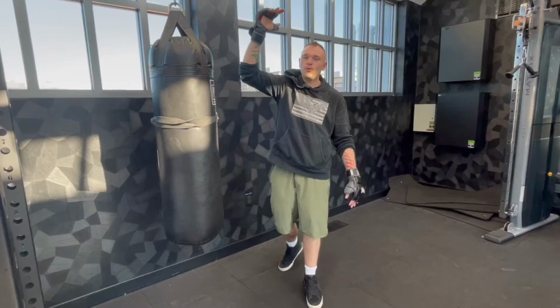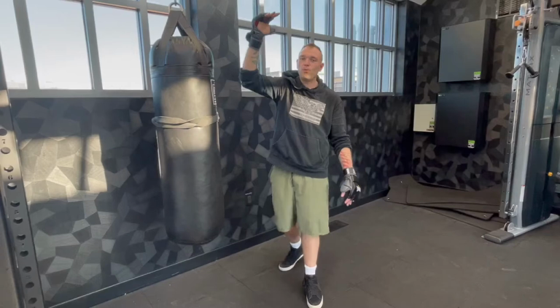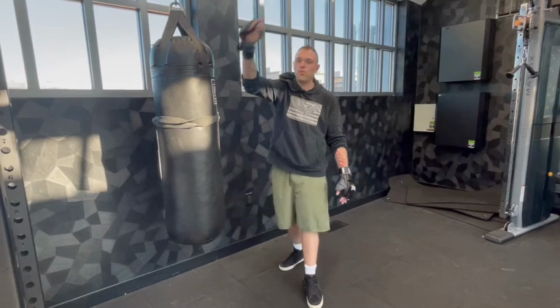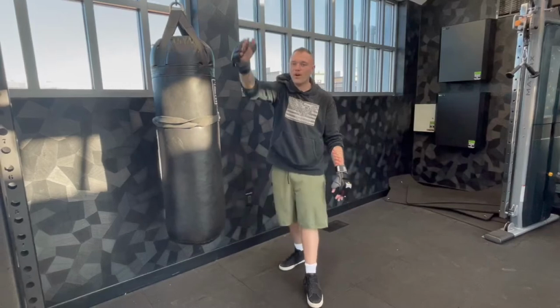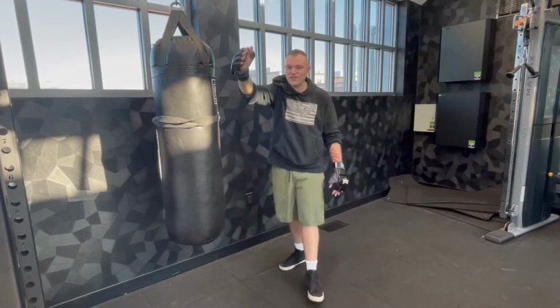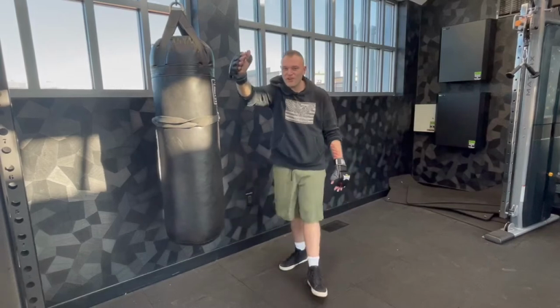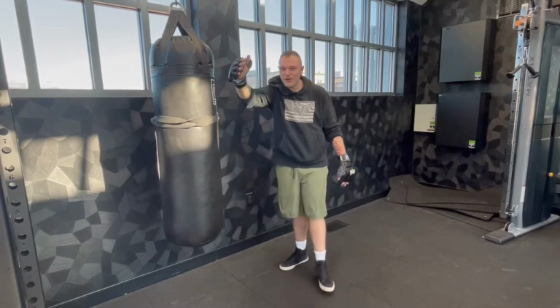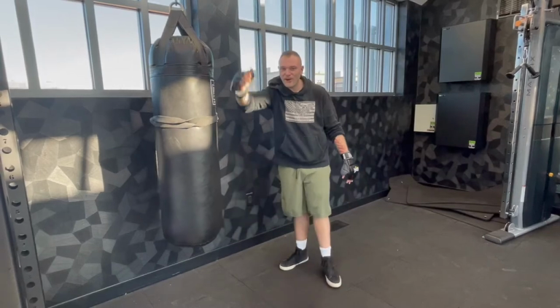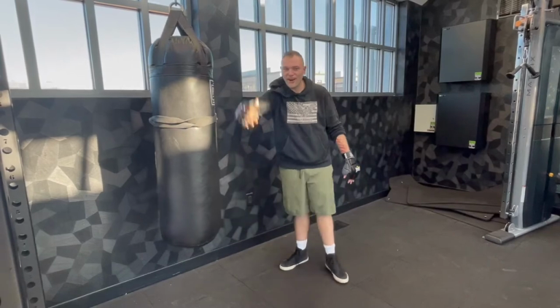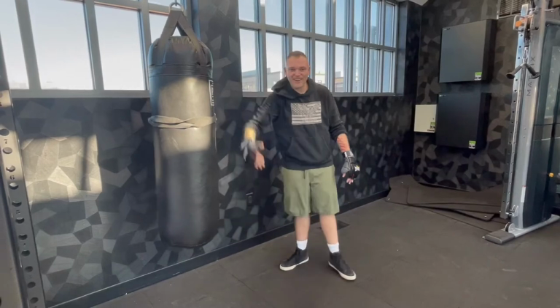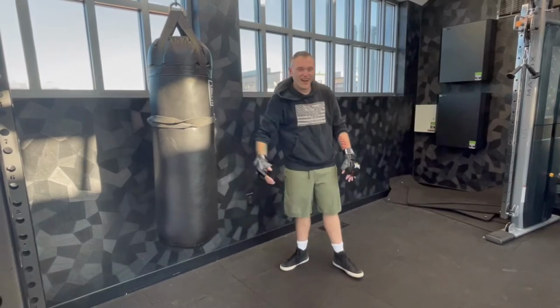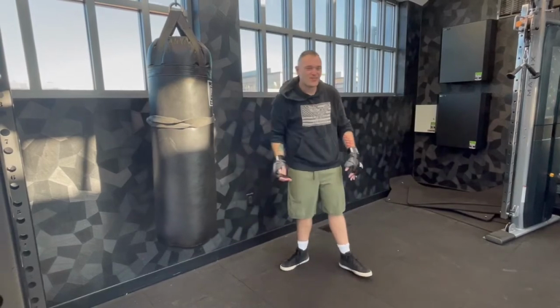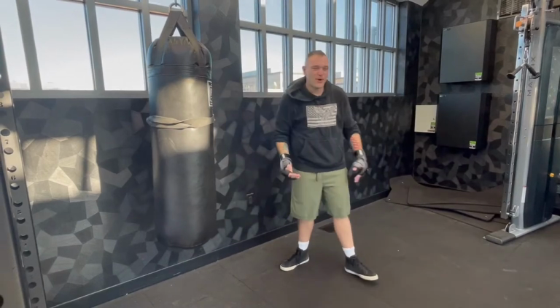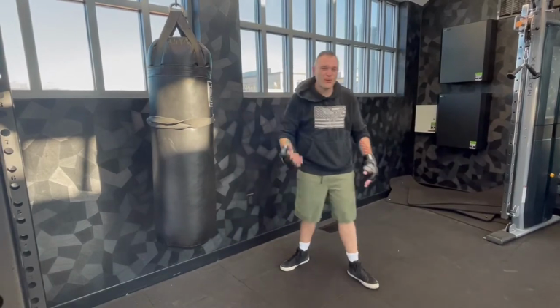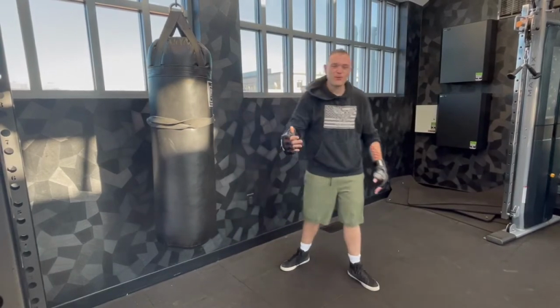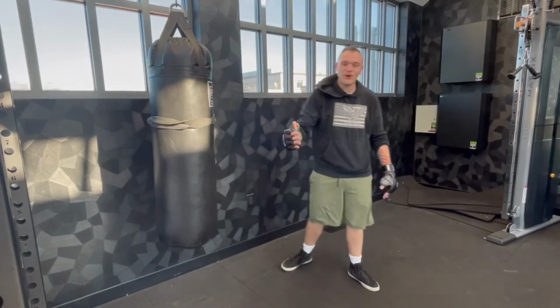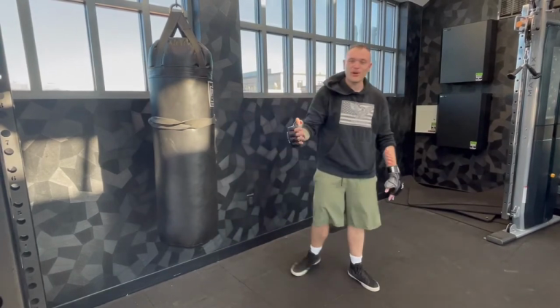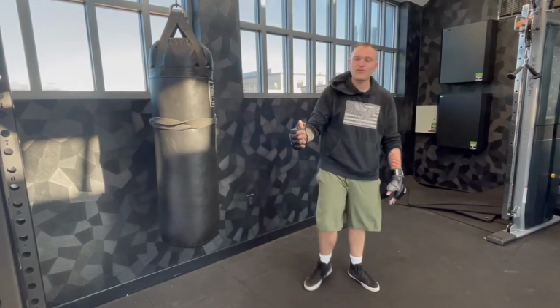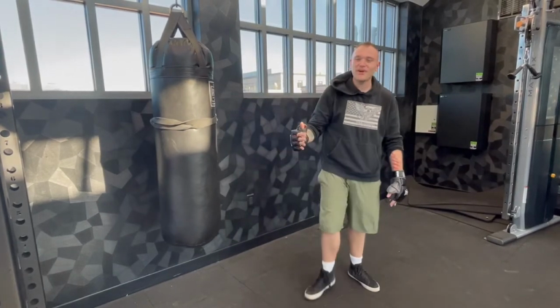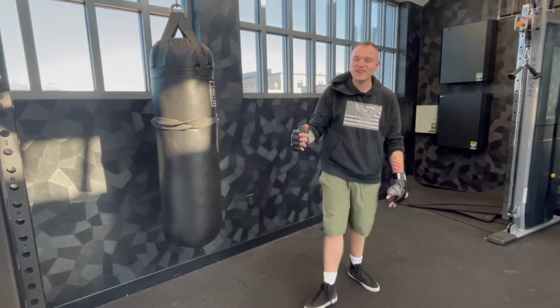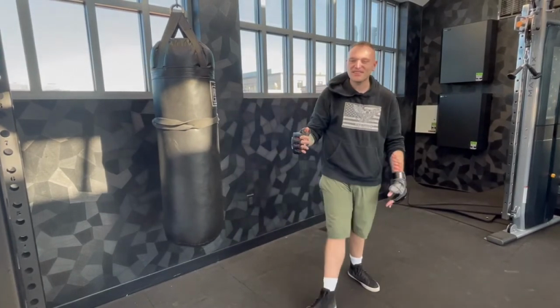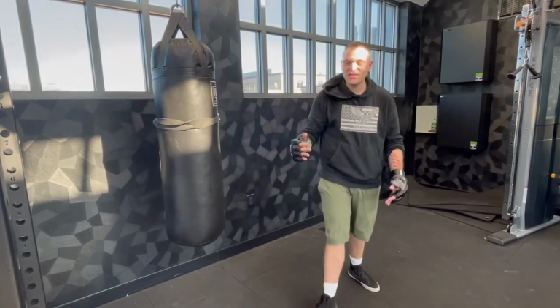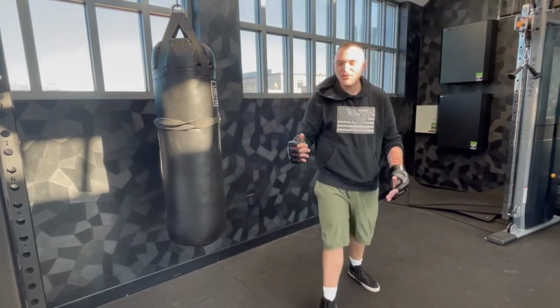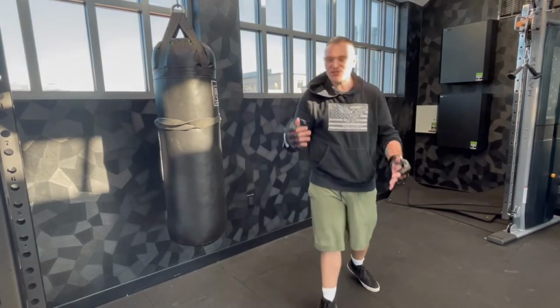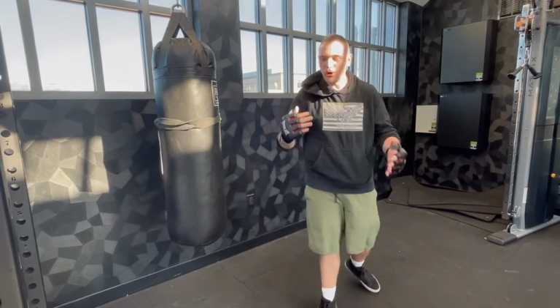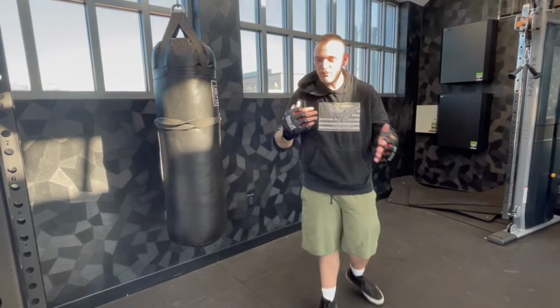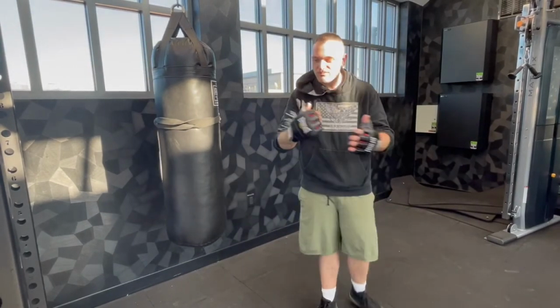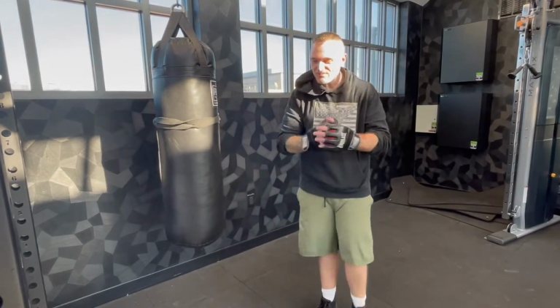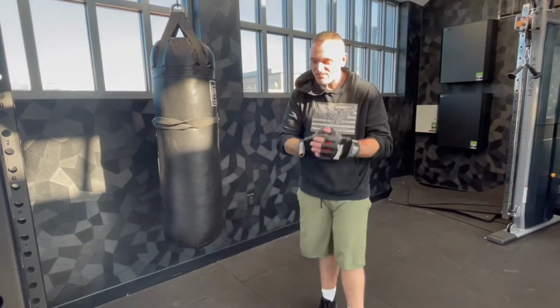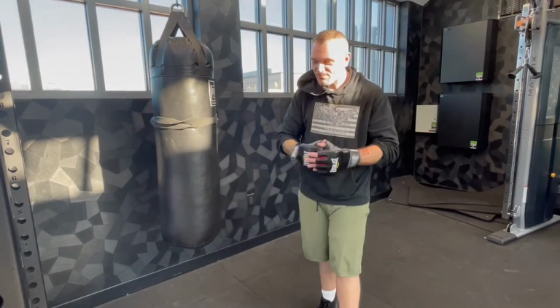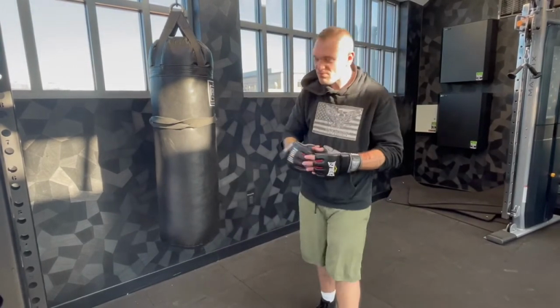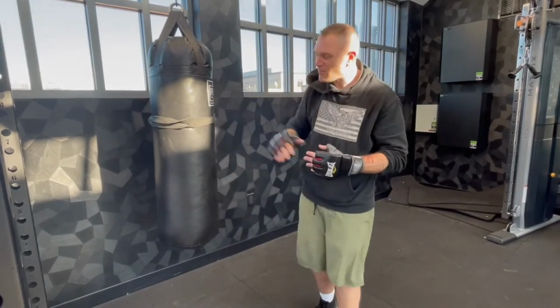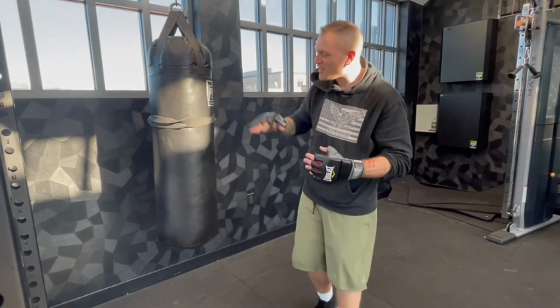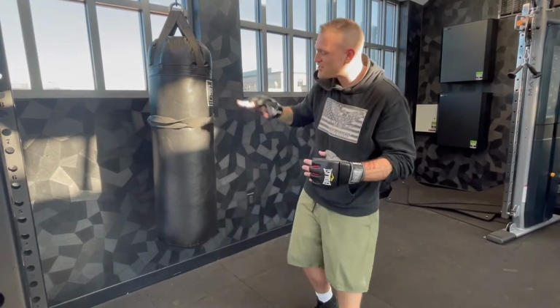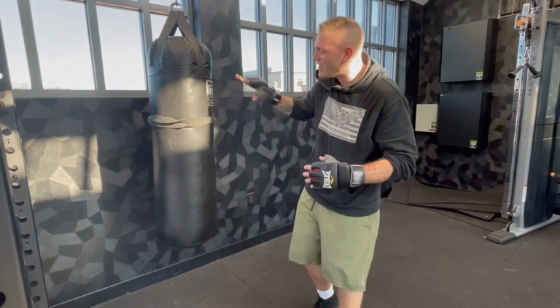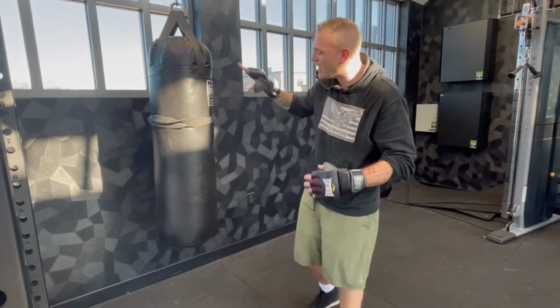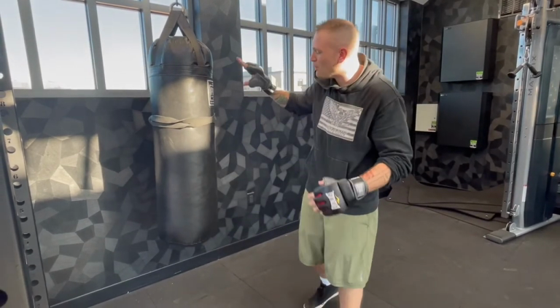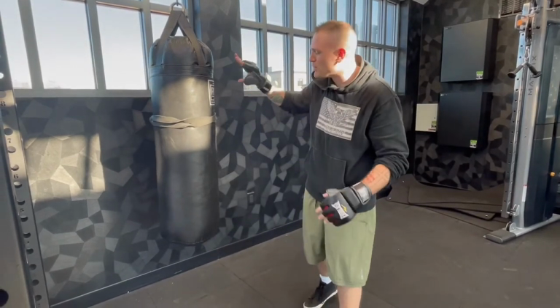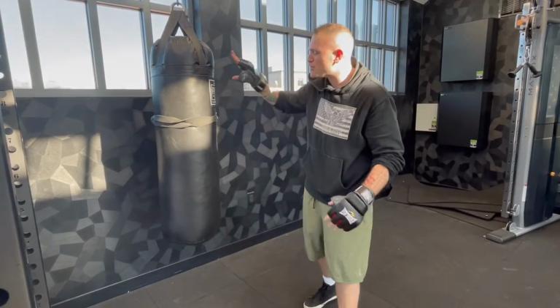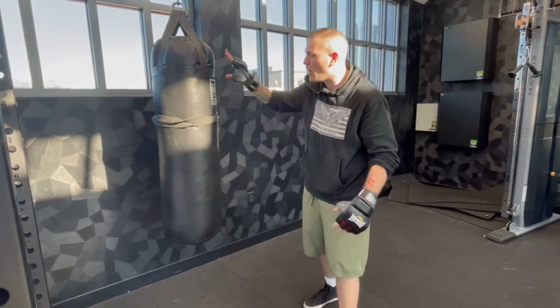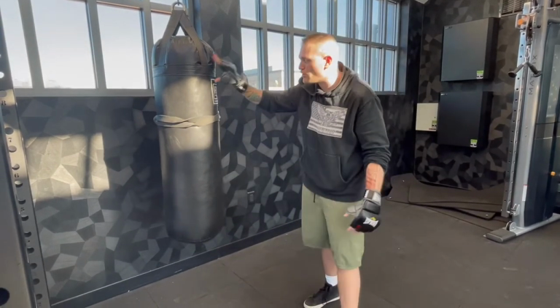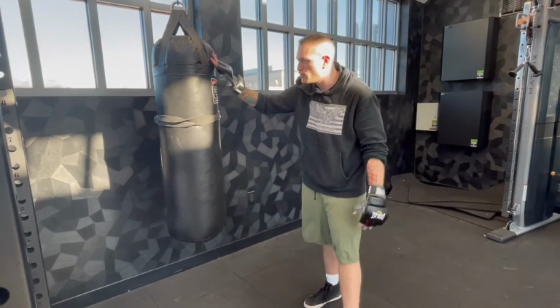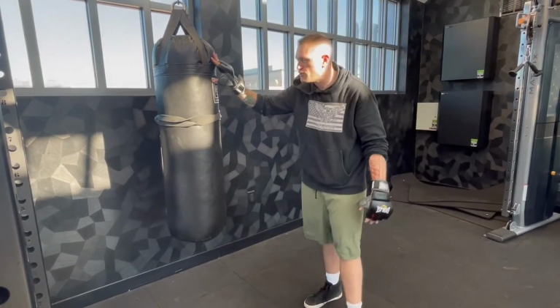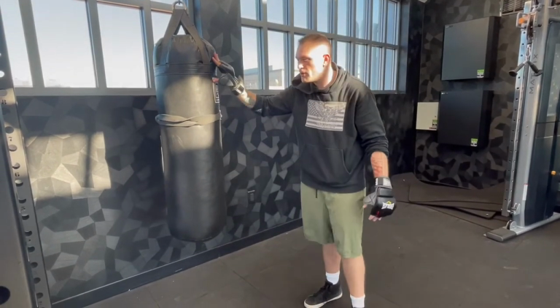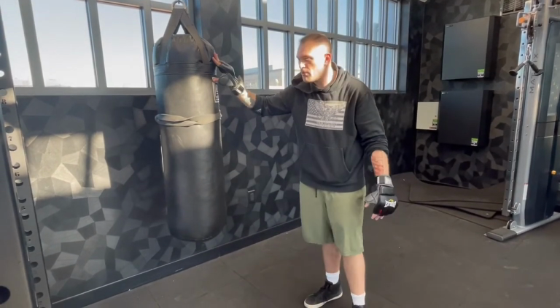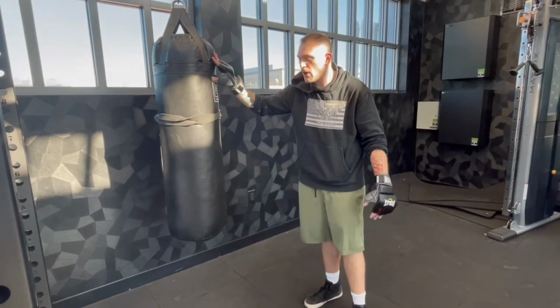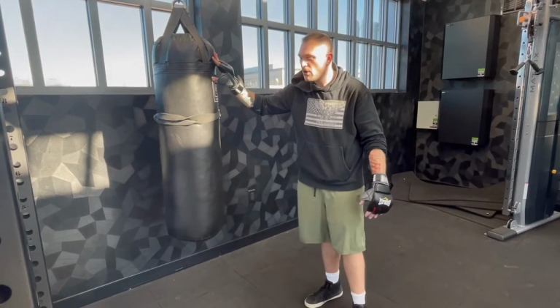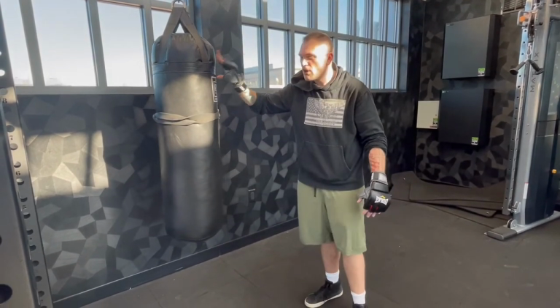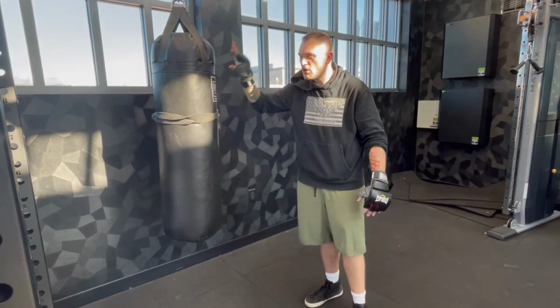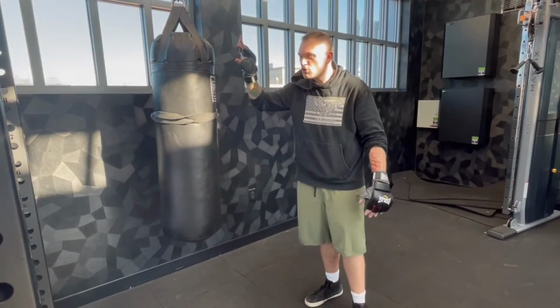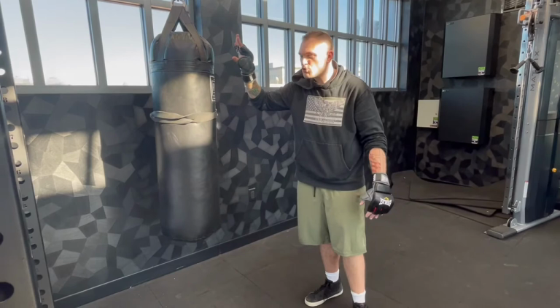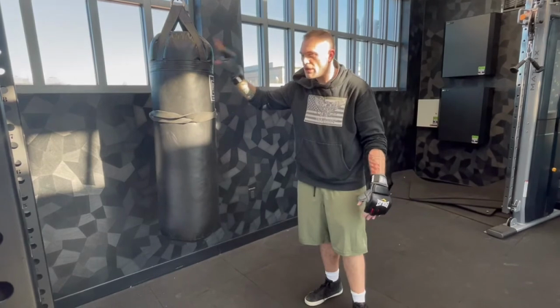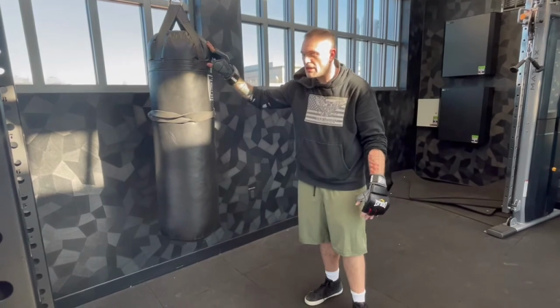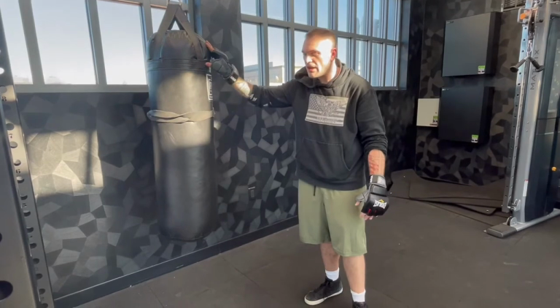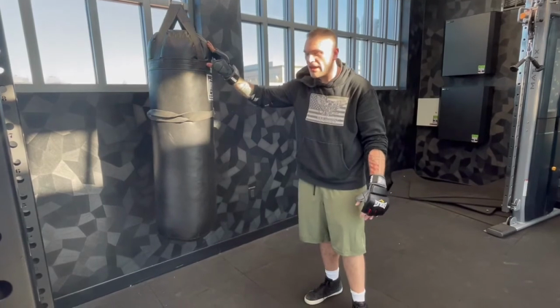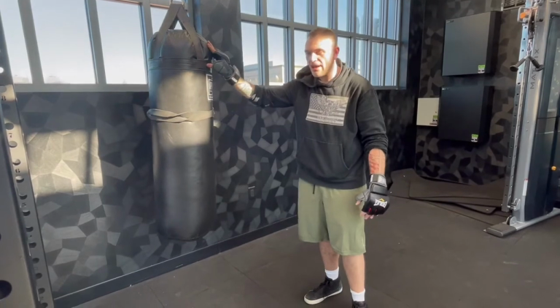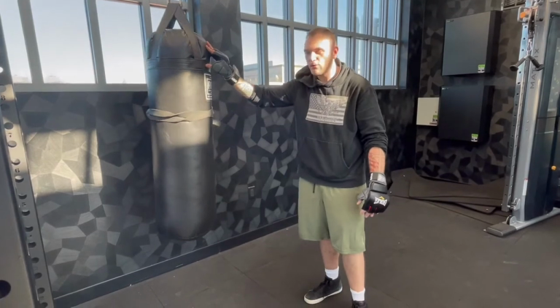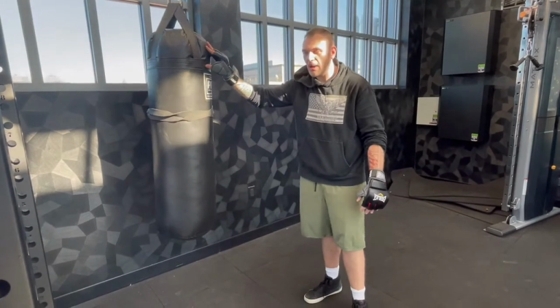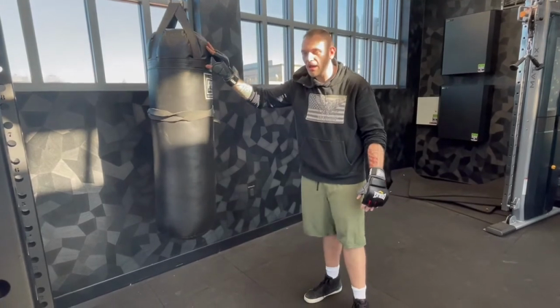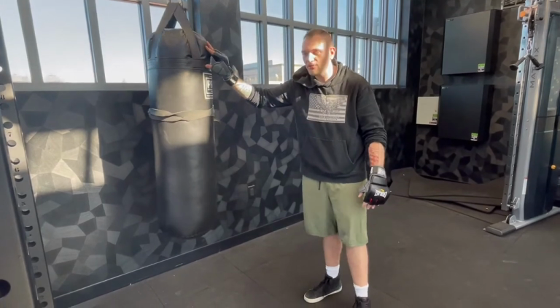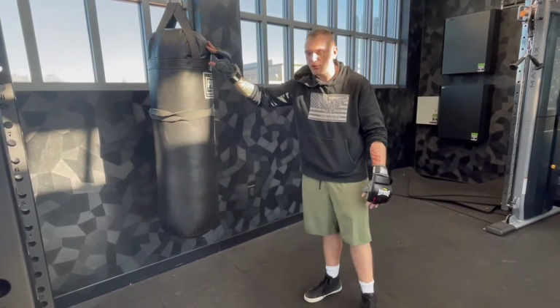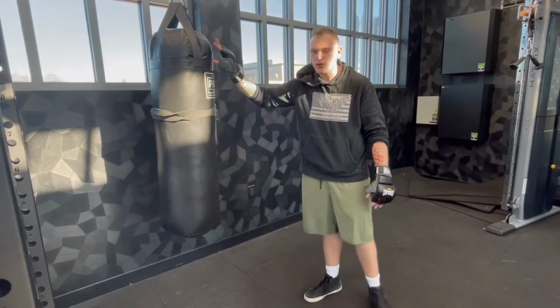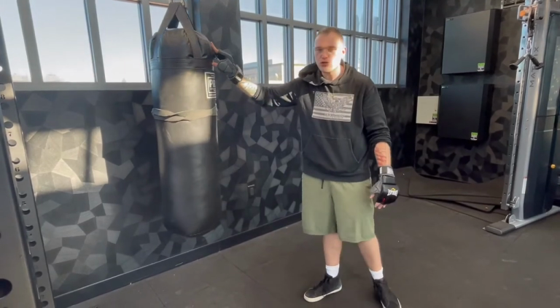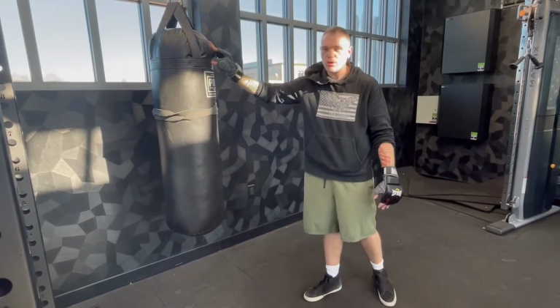What's going on guys? Welcome to Fightin' Secret. So today I want to talk a little bit about training on a heavy bag for the street.